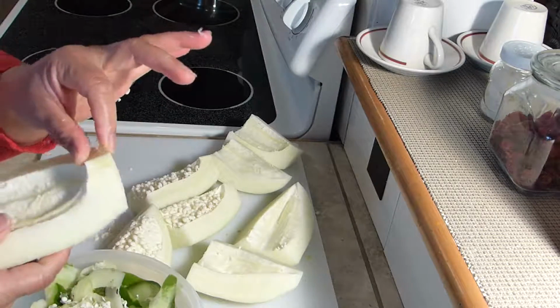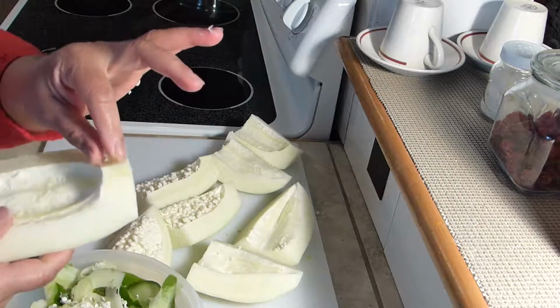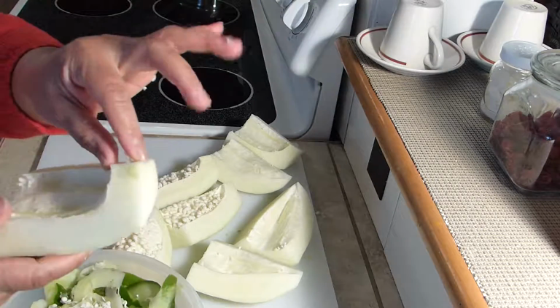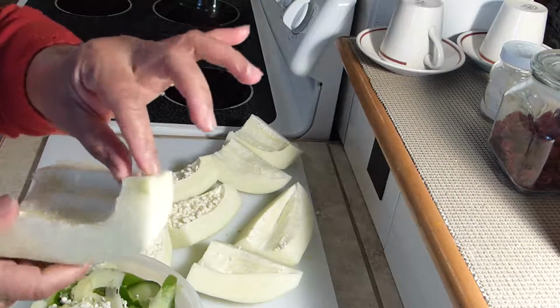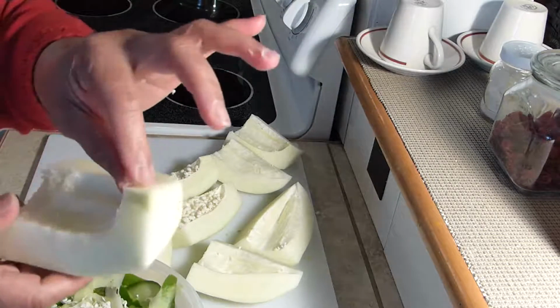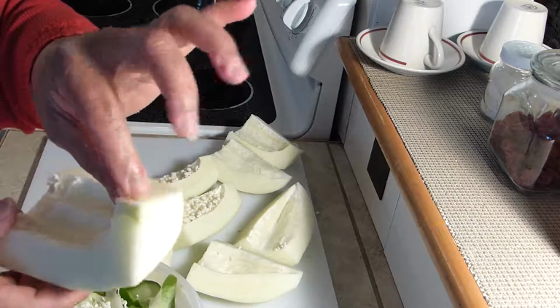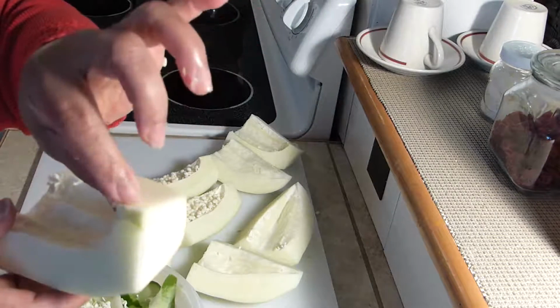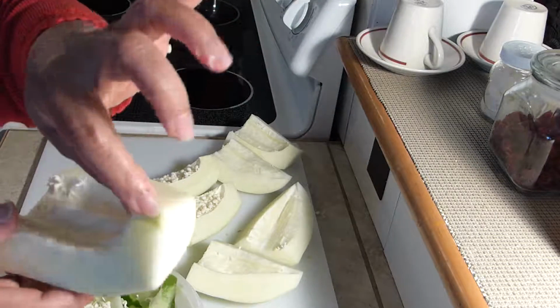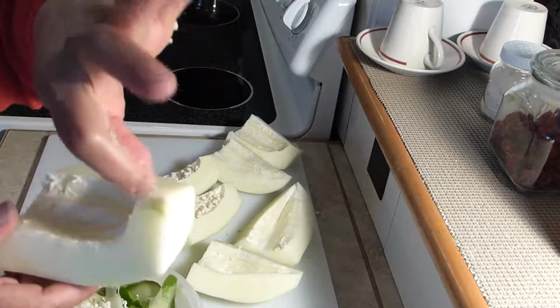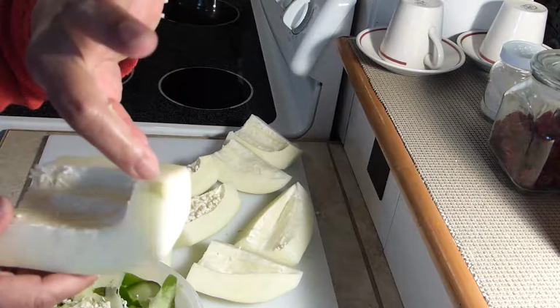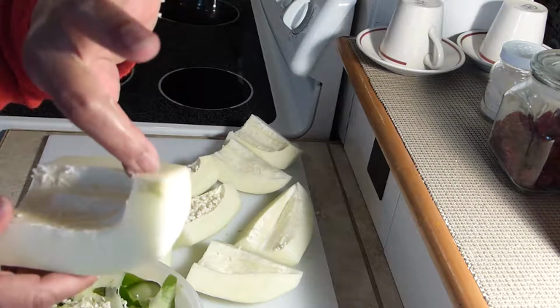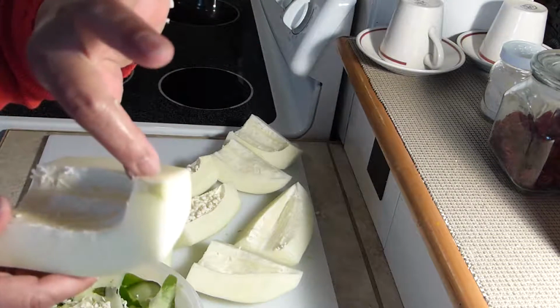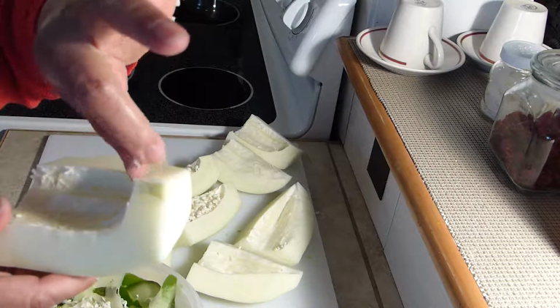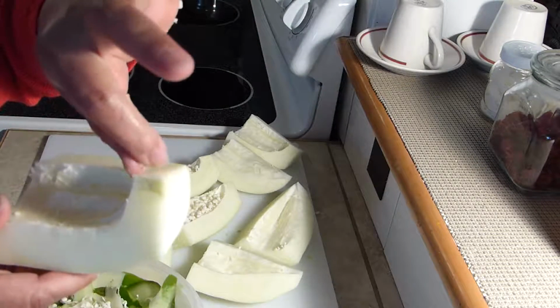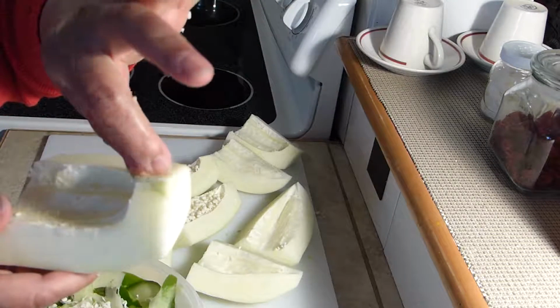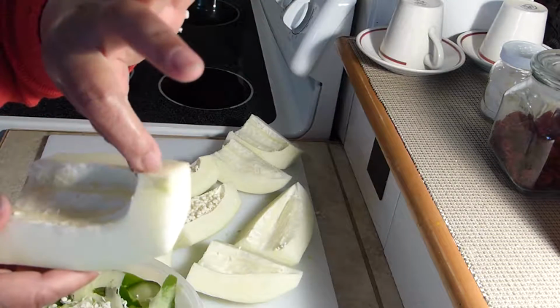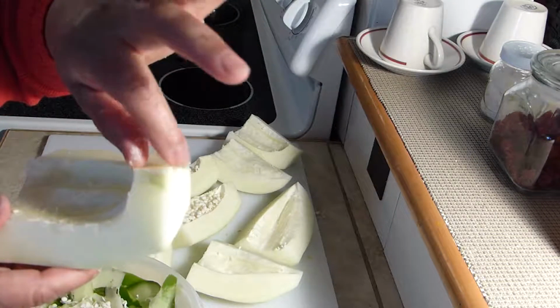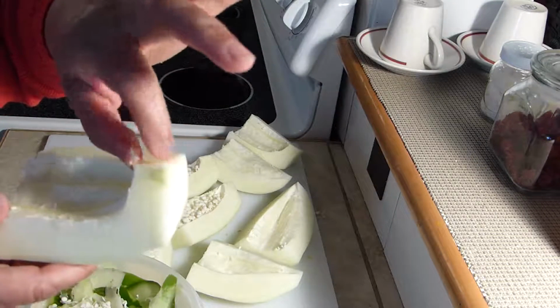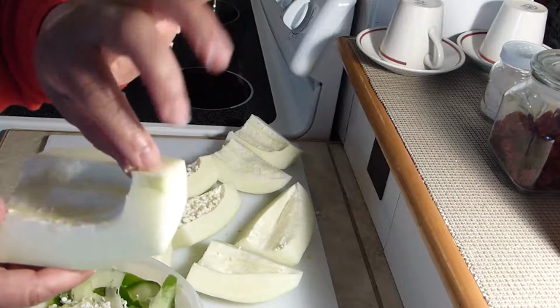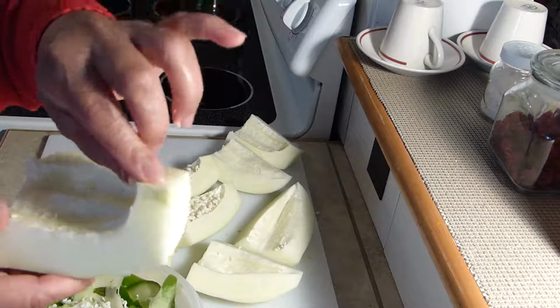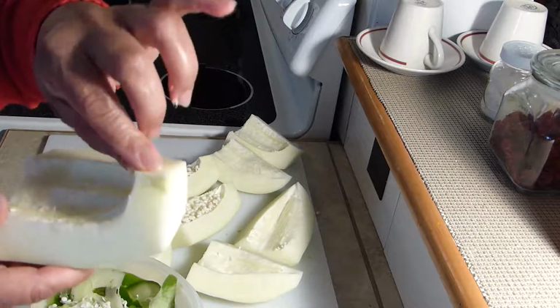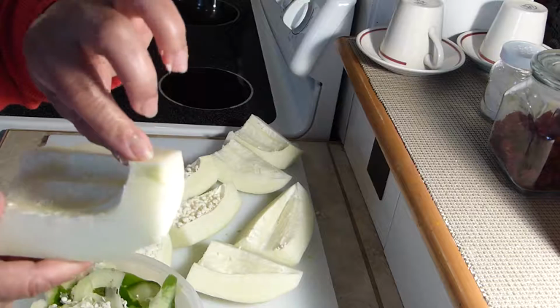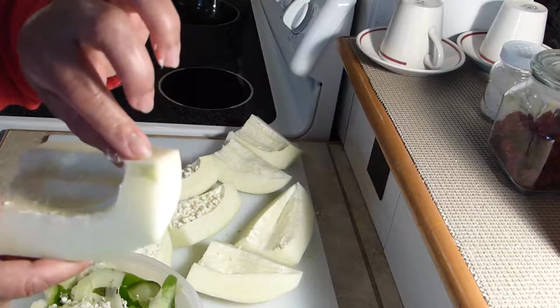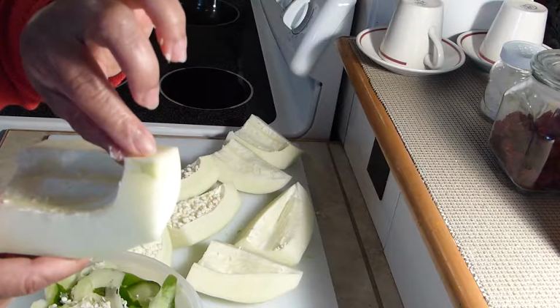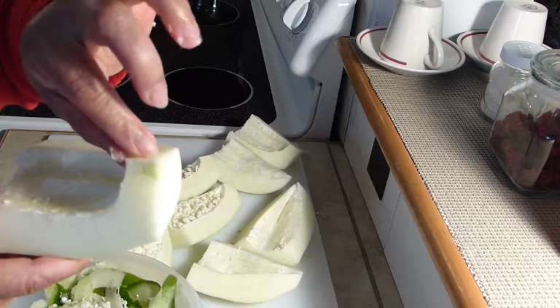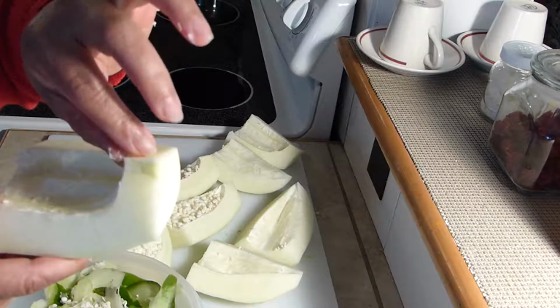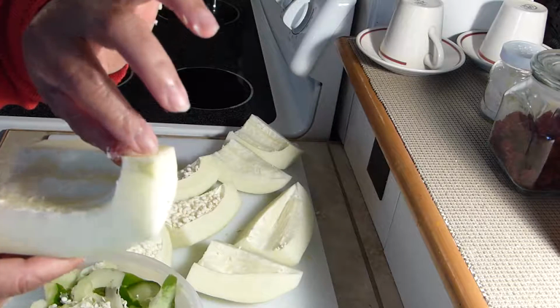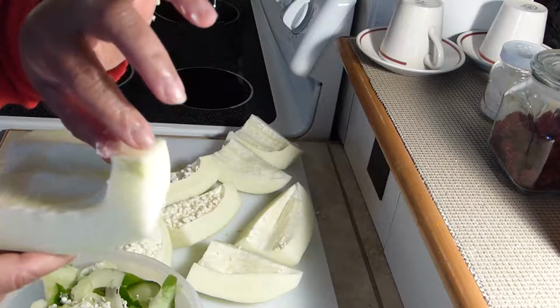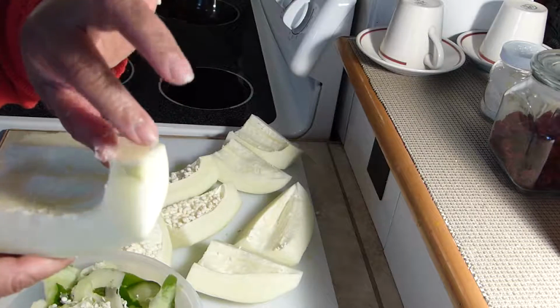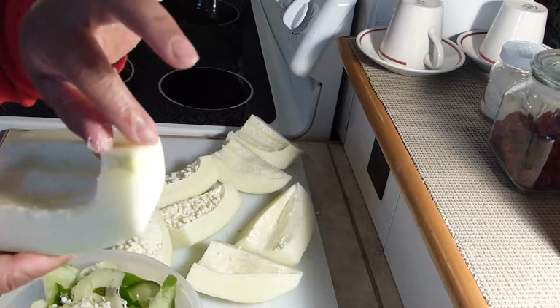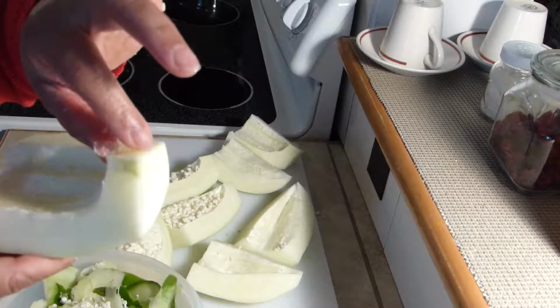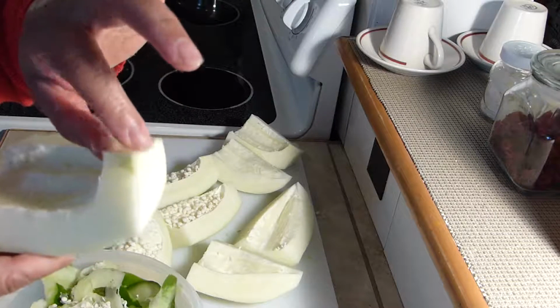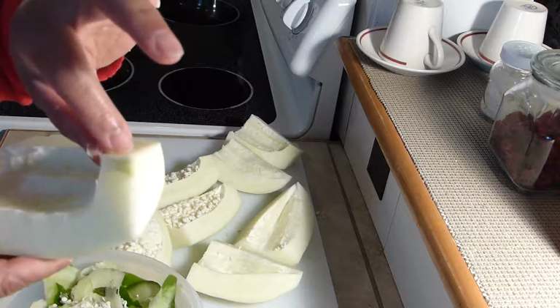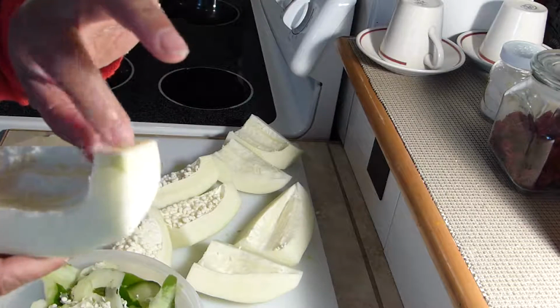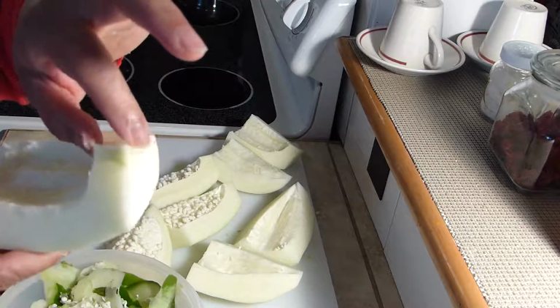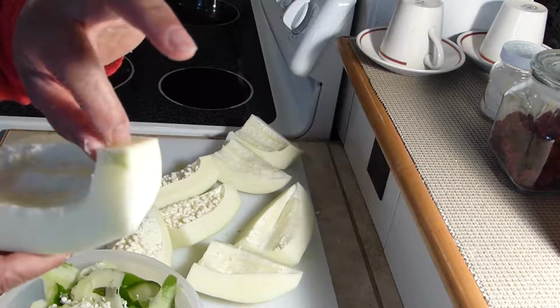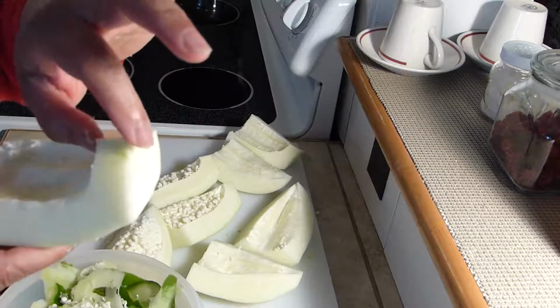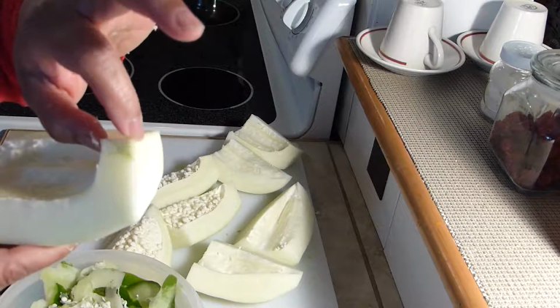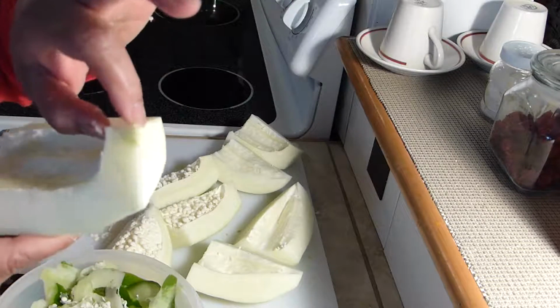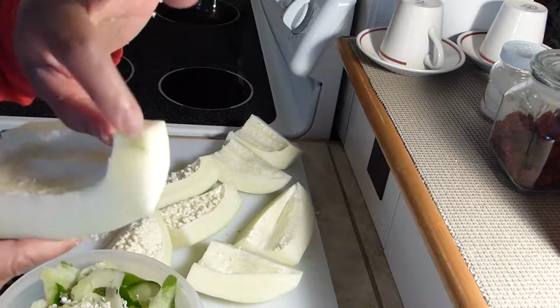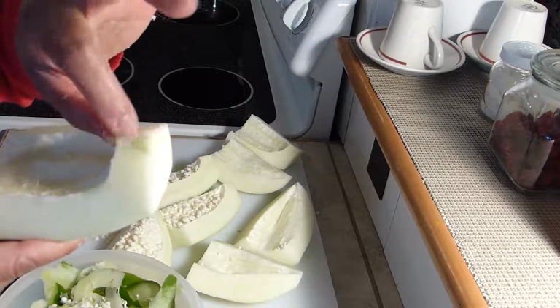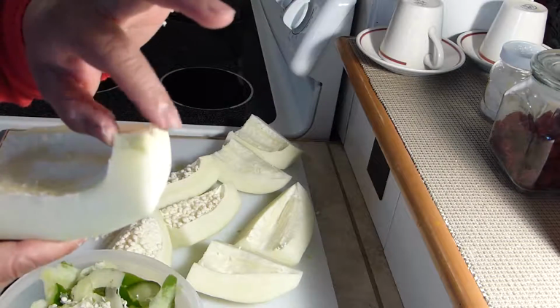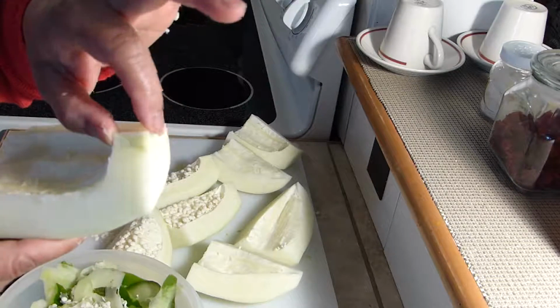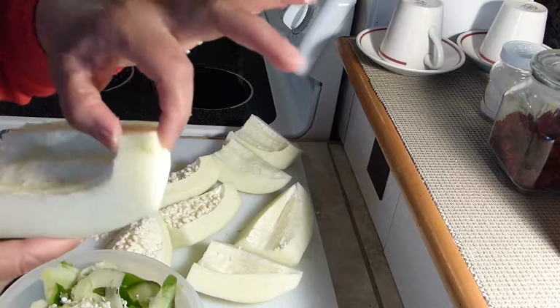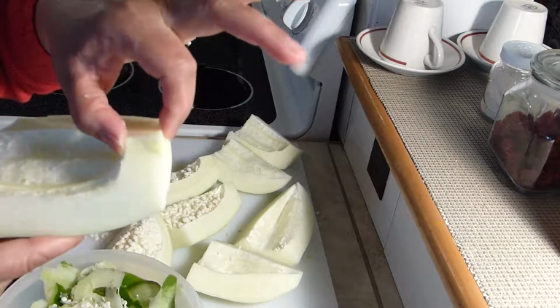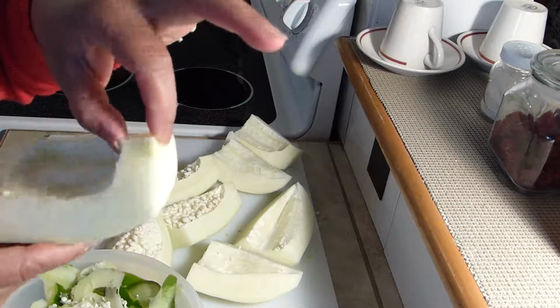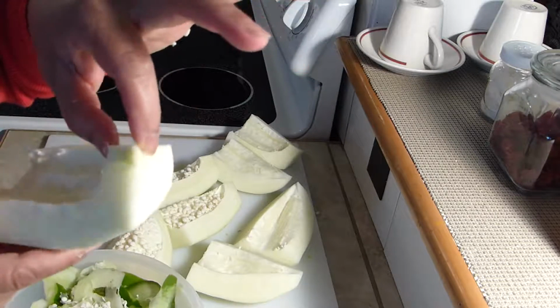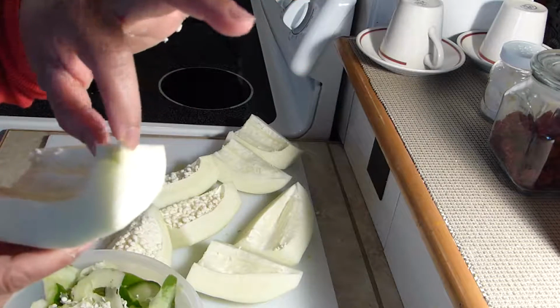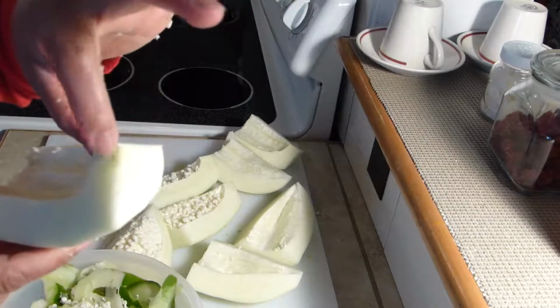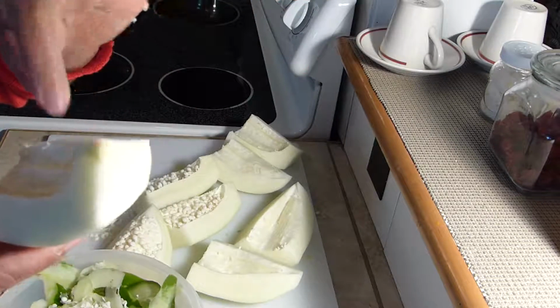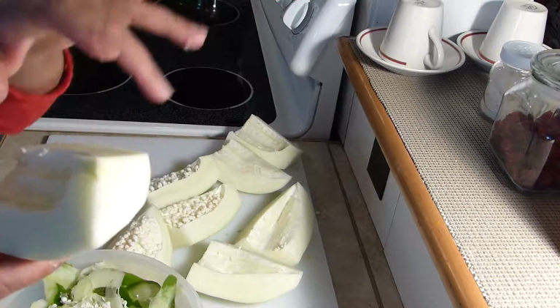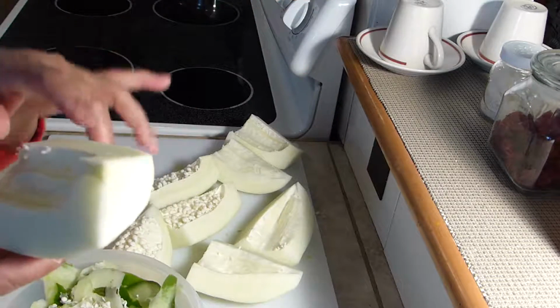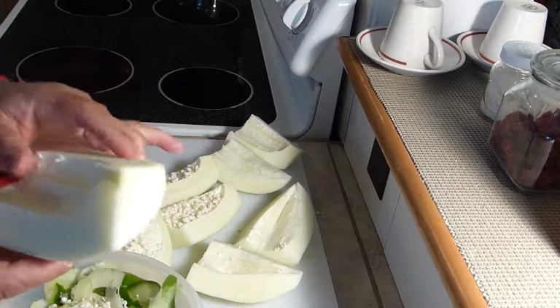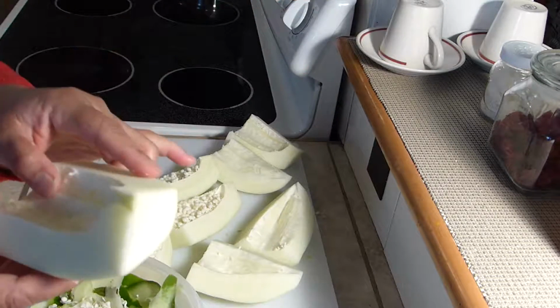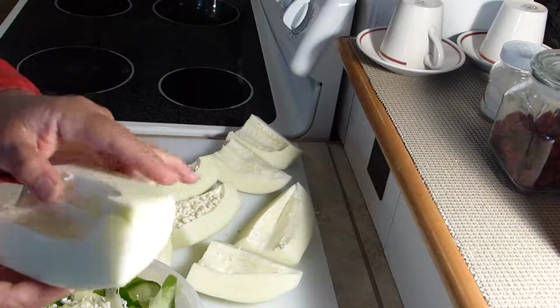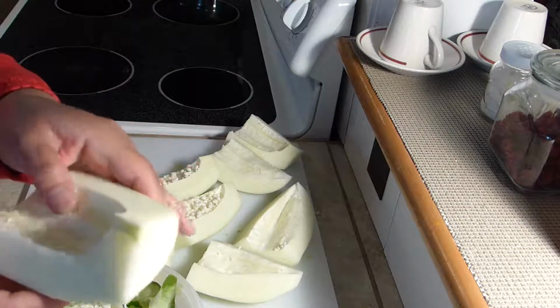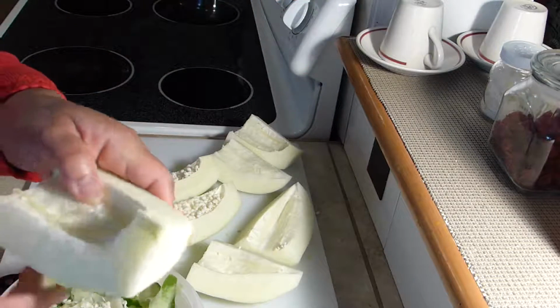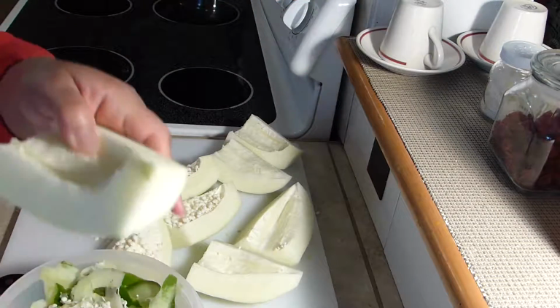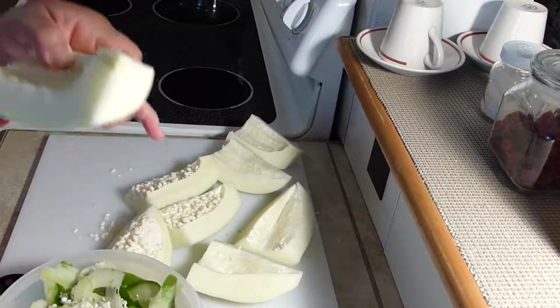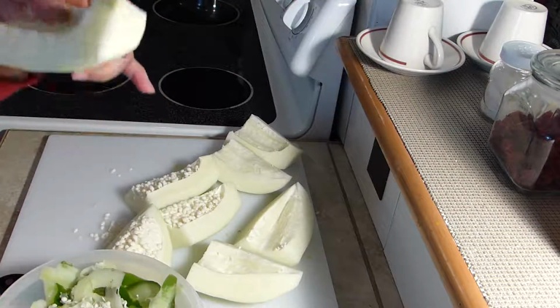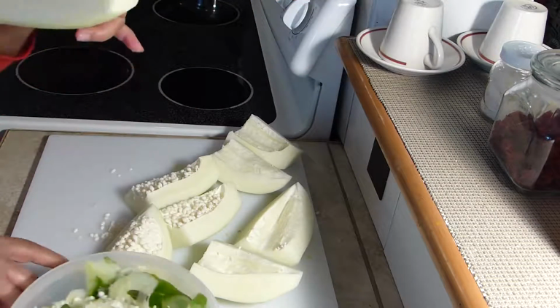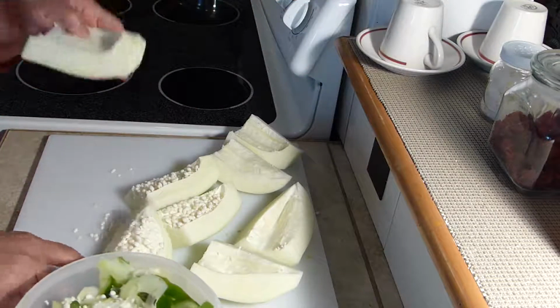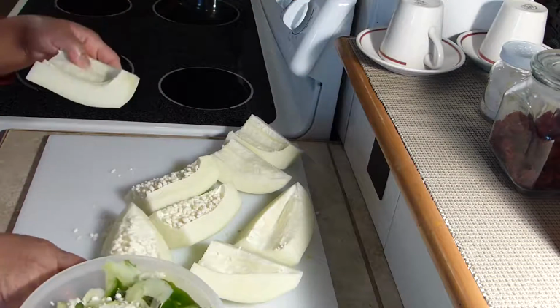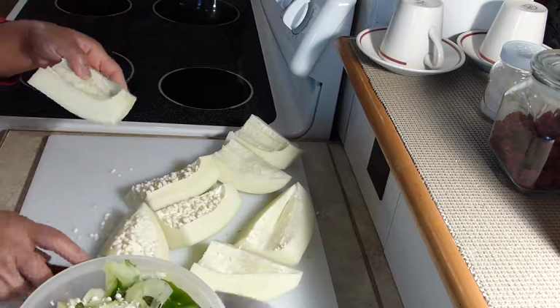Can you see that greenish part of the papaya? This is the part that's attached to the stem, and to me that's bitter. So I'm going to make sure I cut that out as well.